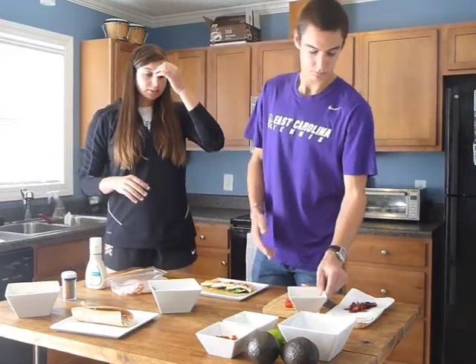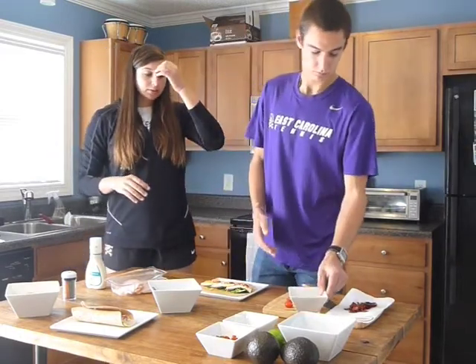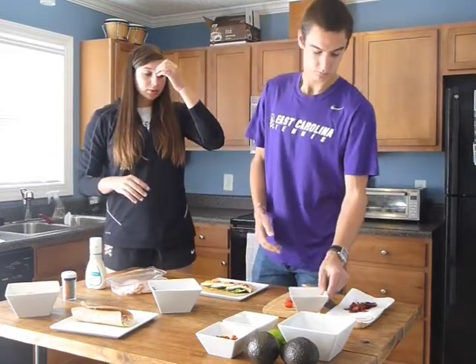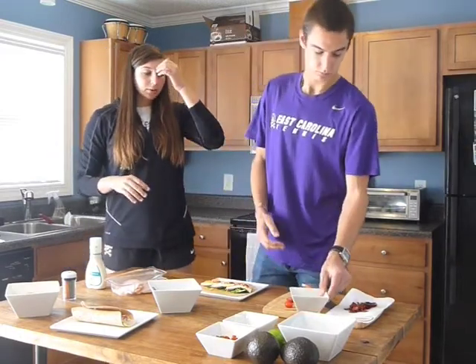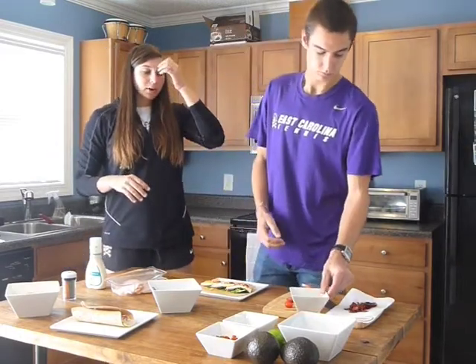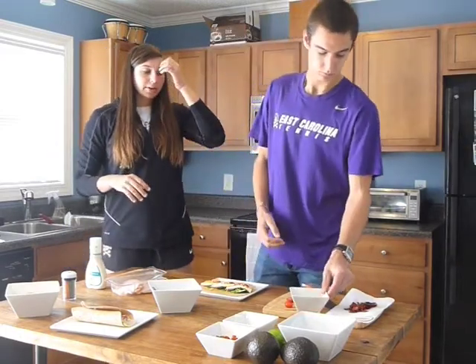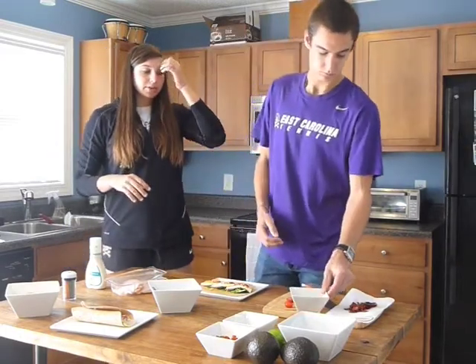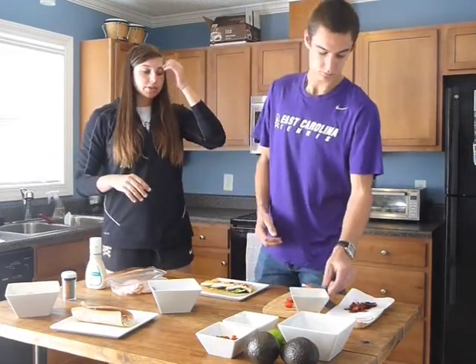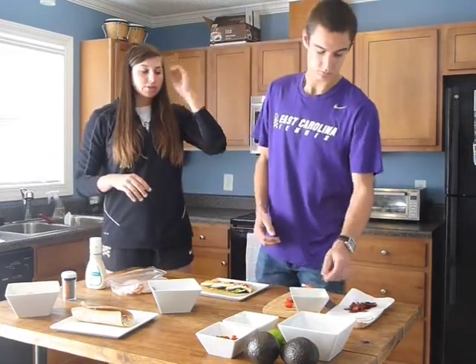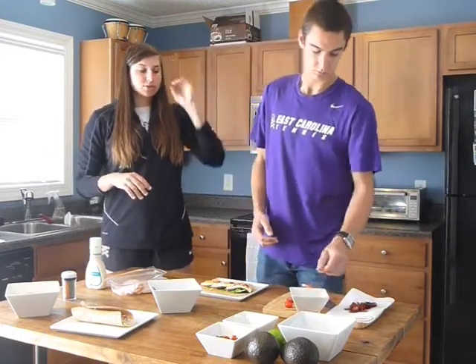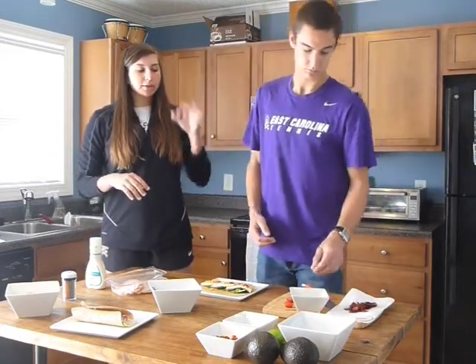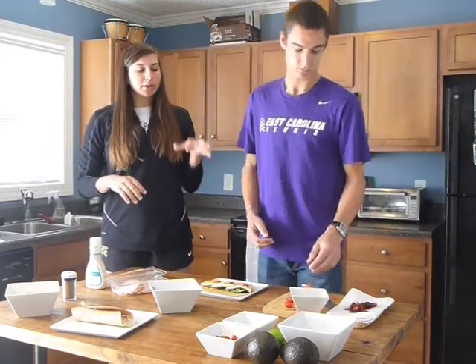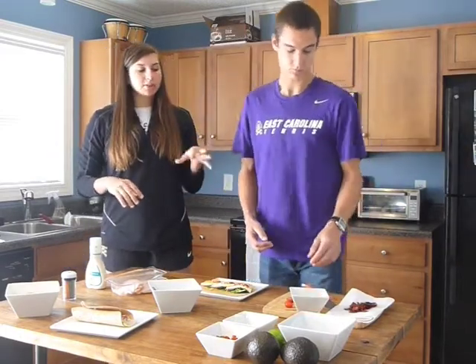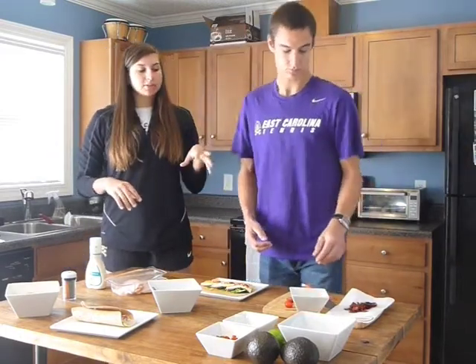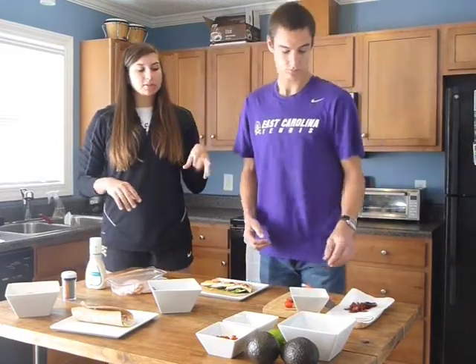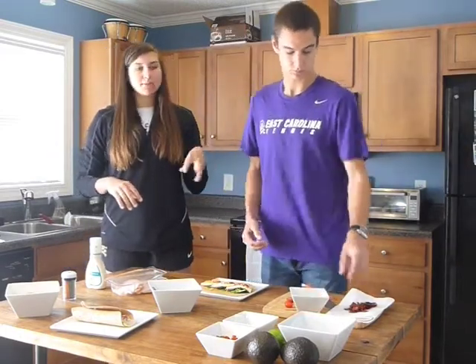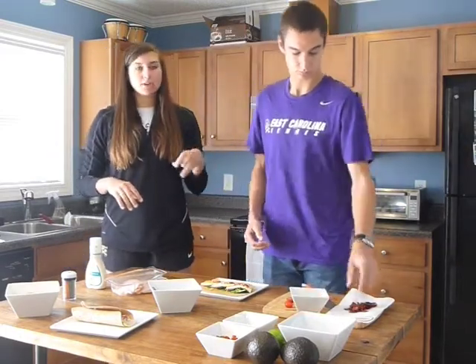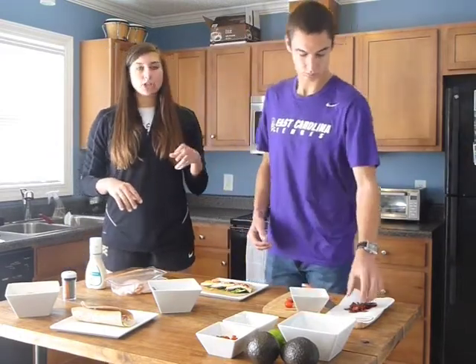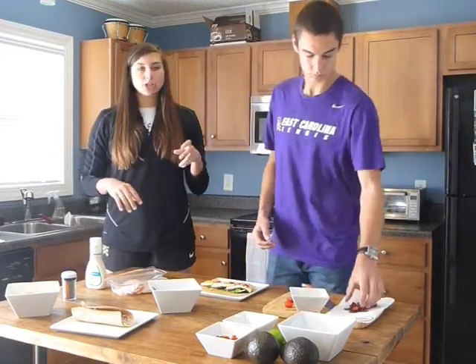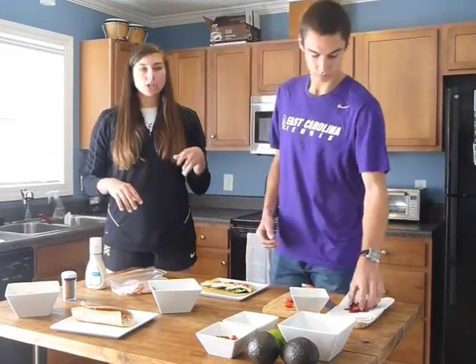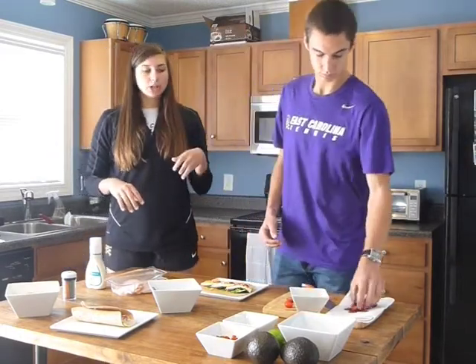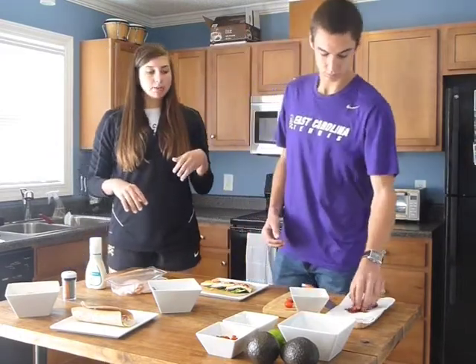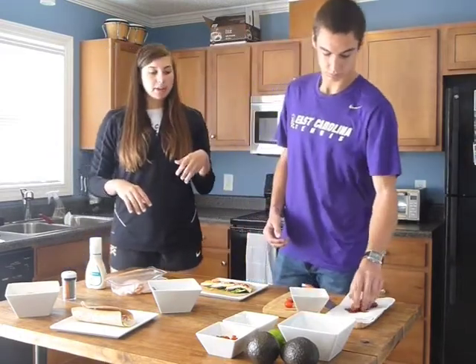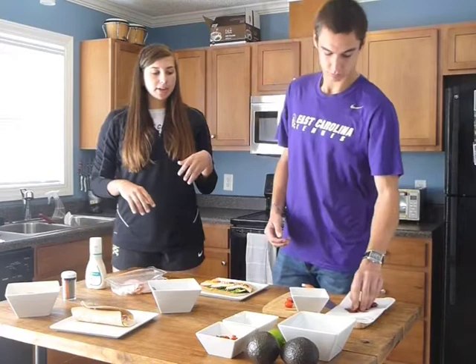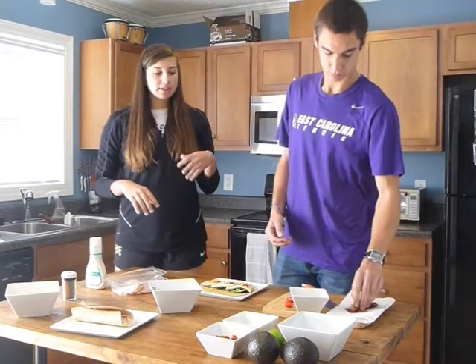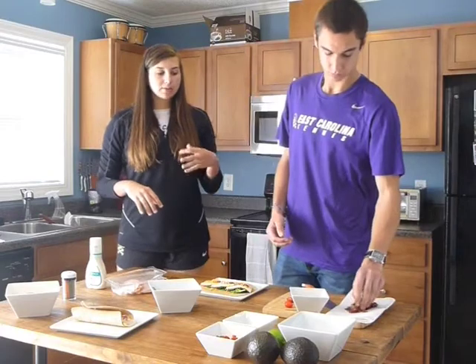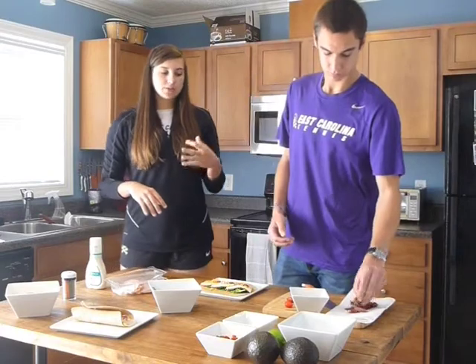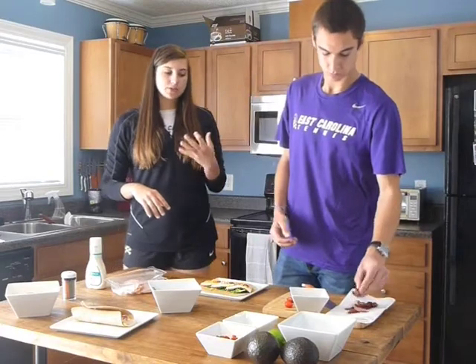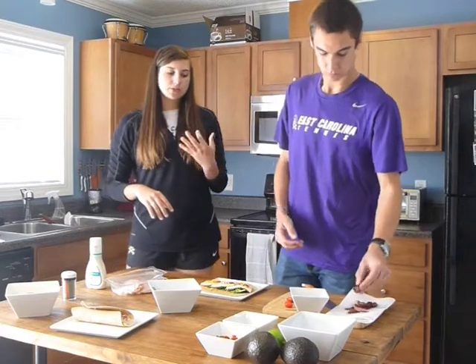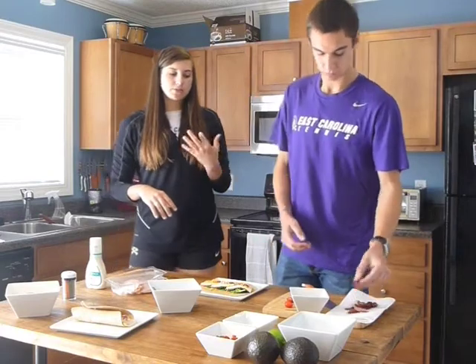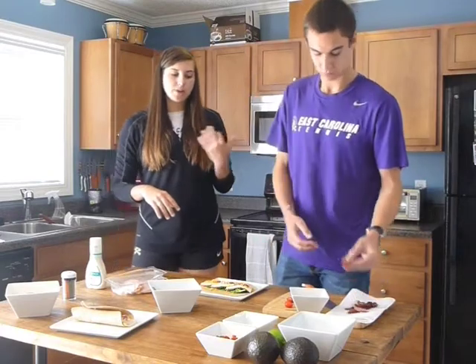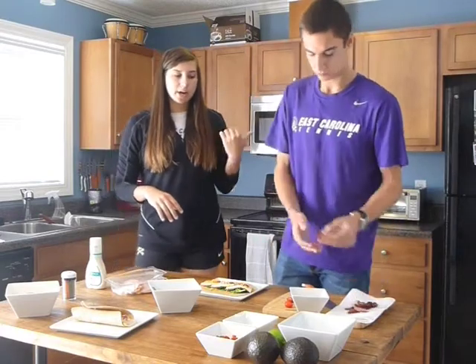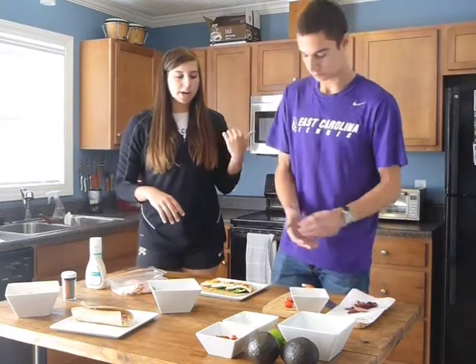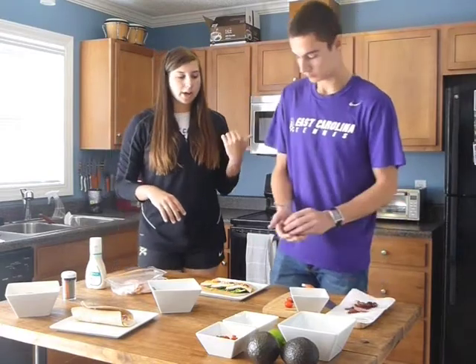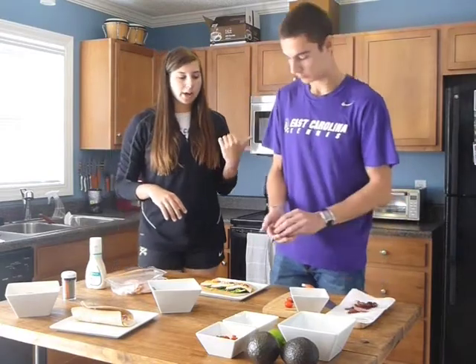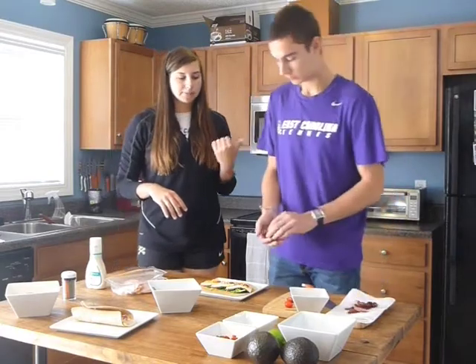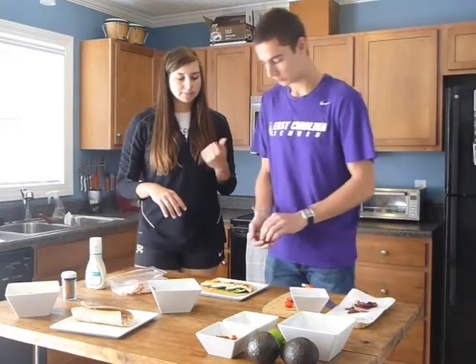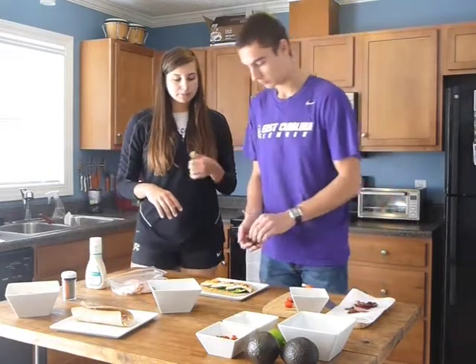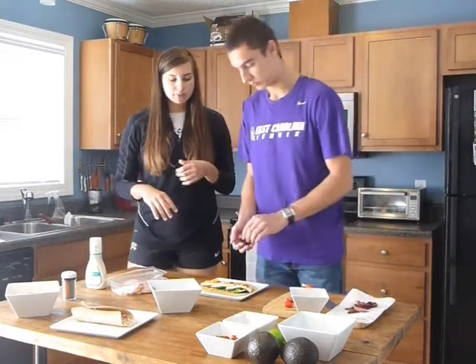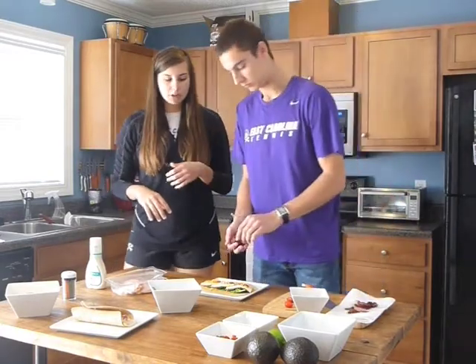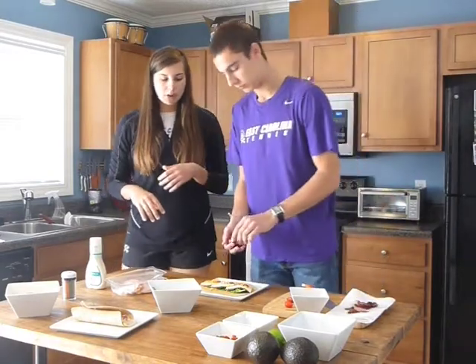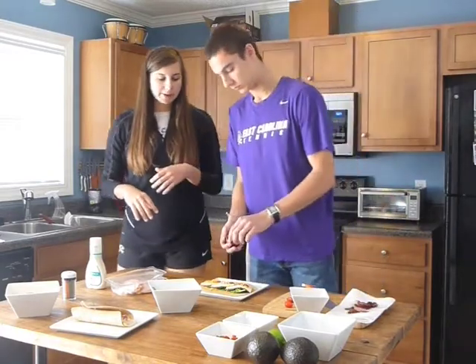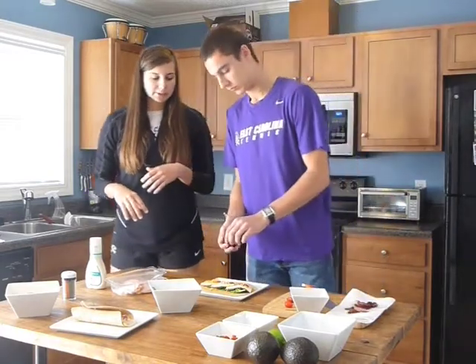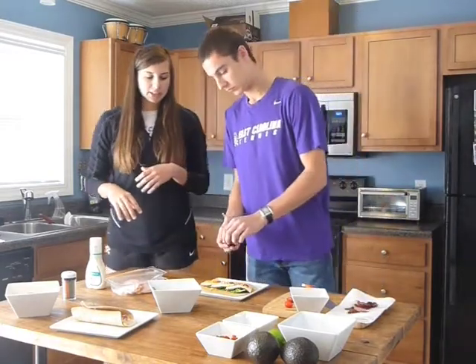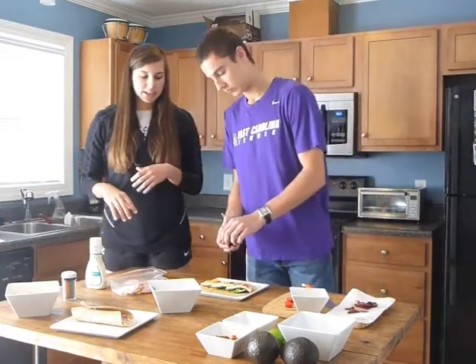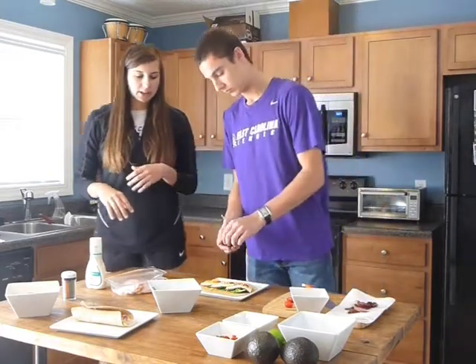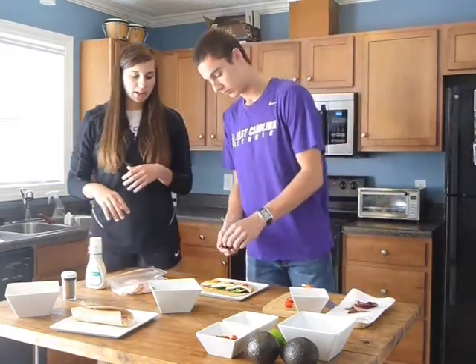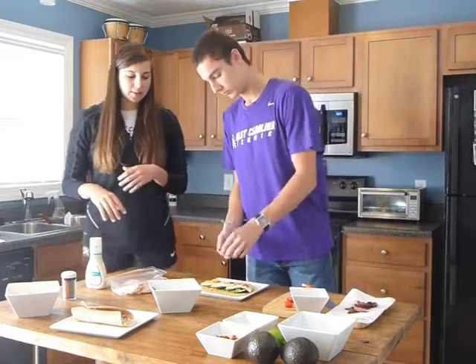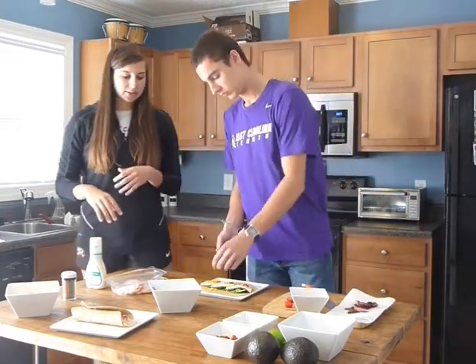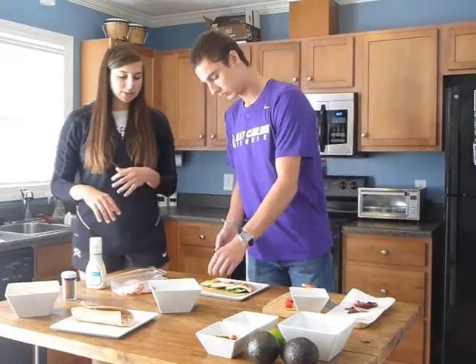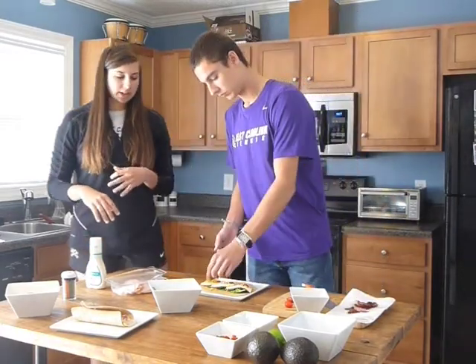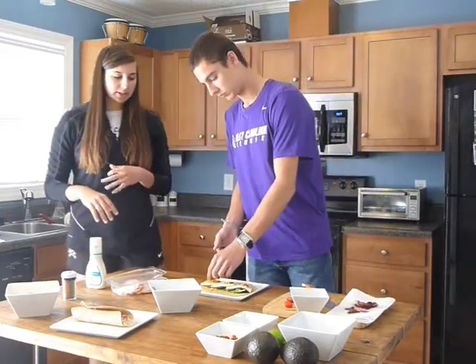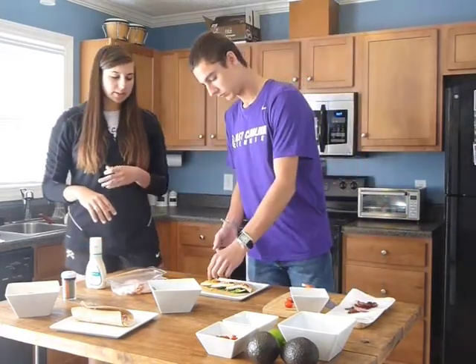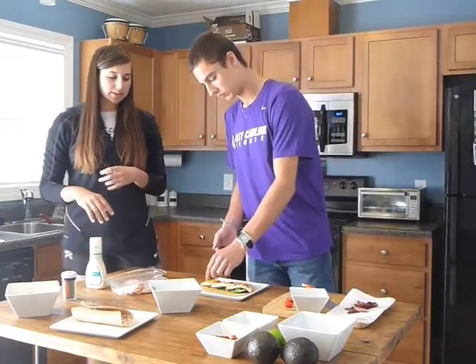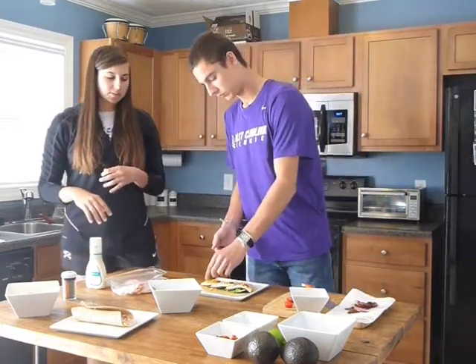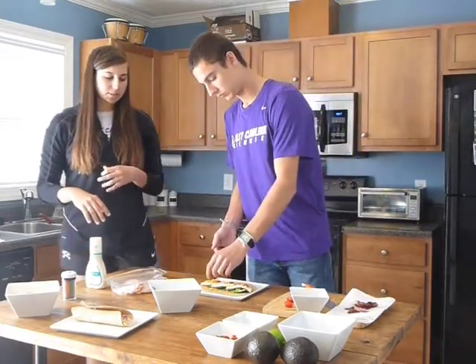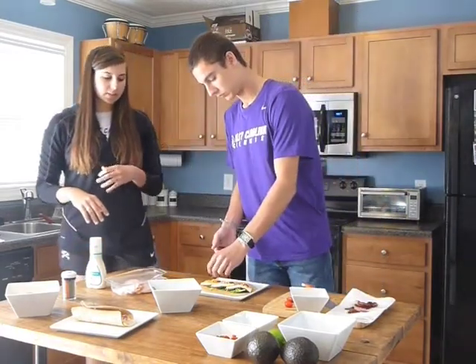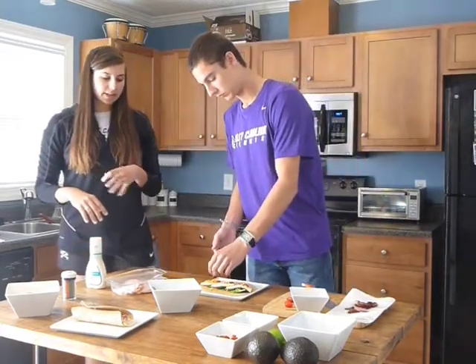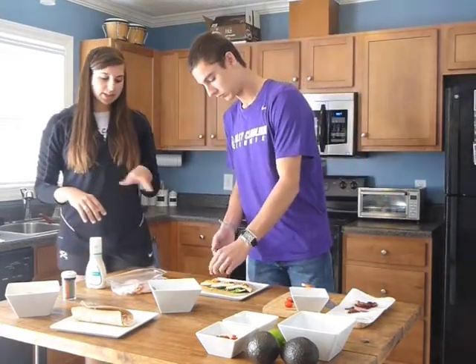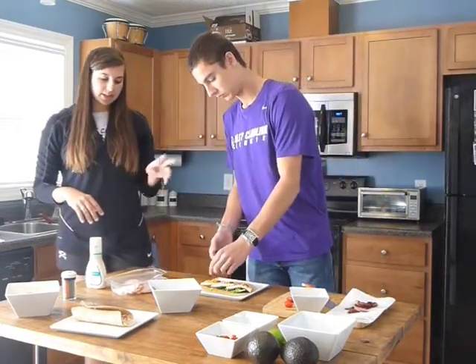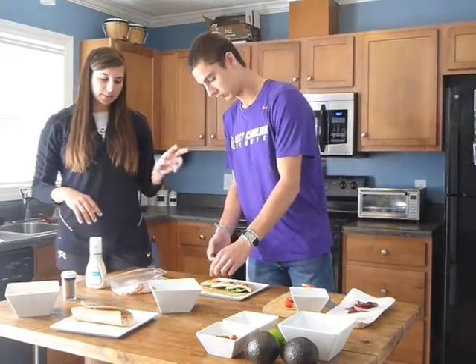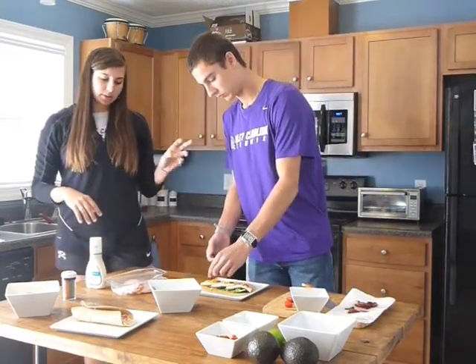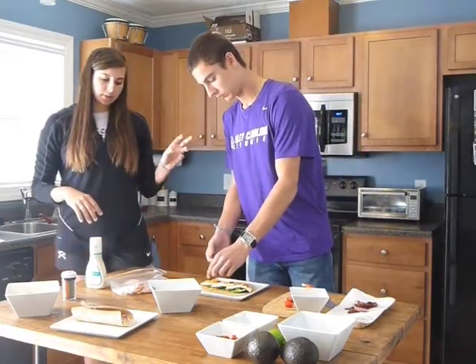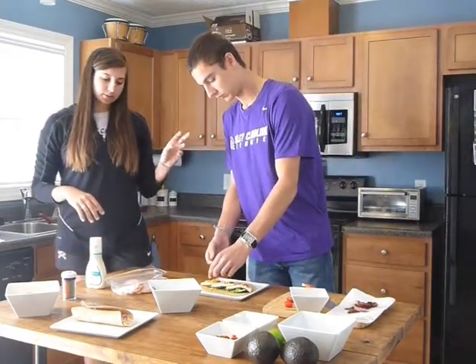We're going to sprinkle some turkey bacon. We've just fried it up — it only takes a couple of seconds — and put that down the middle.